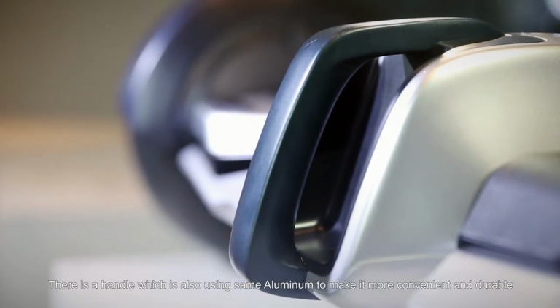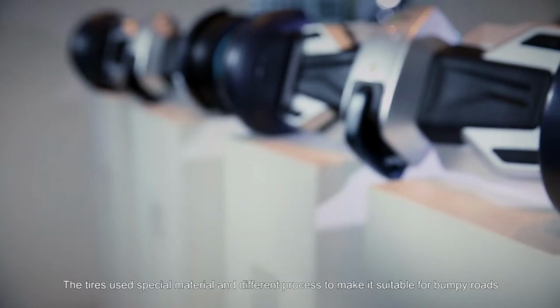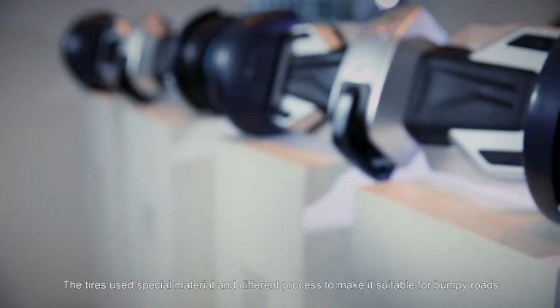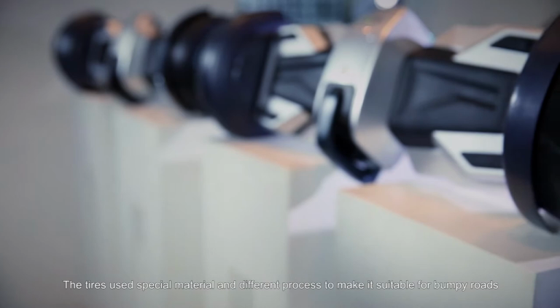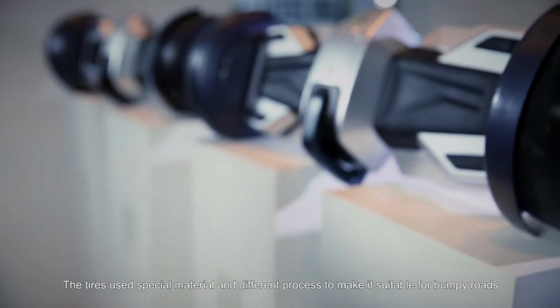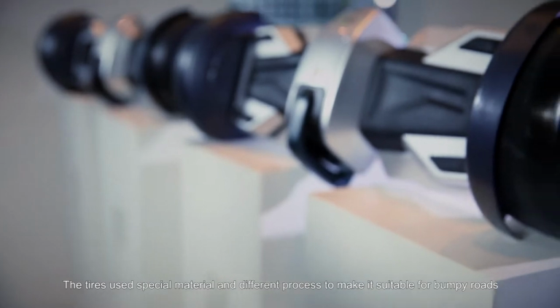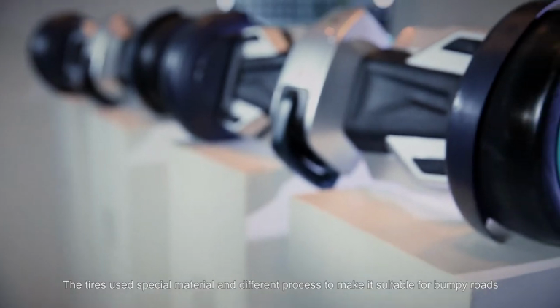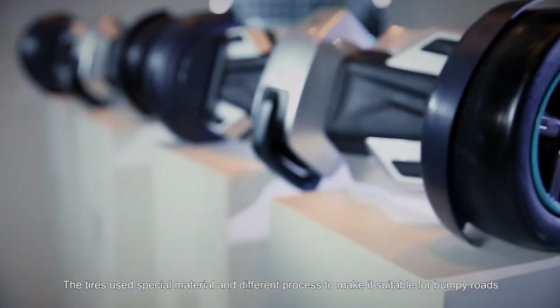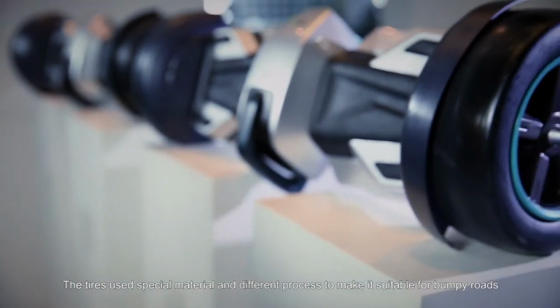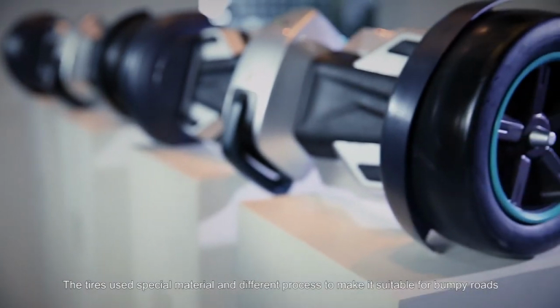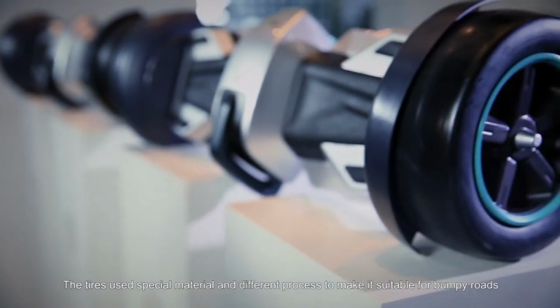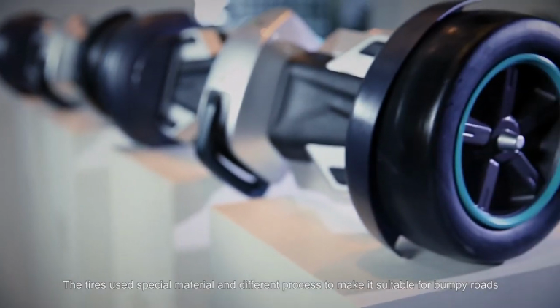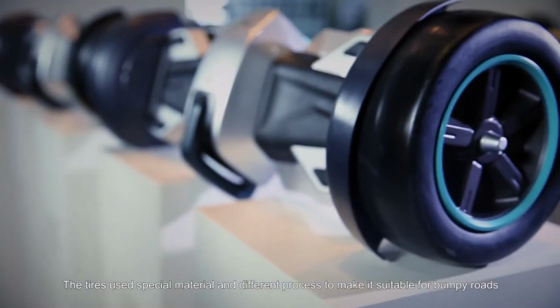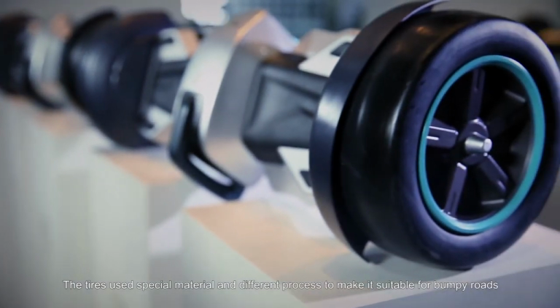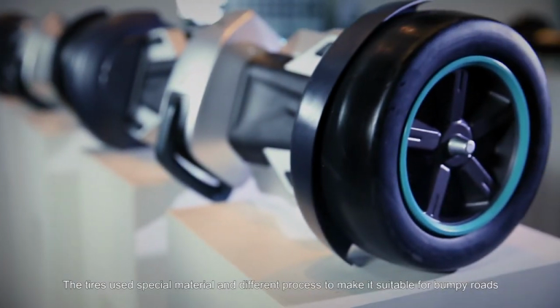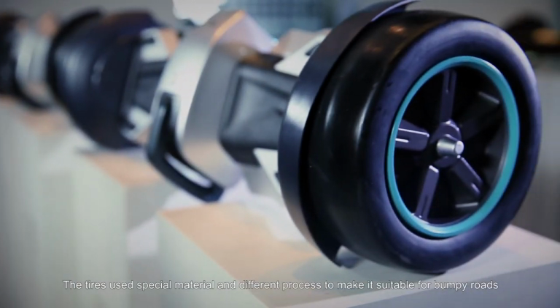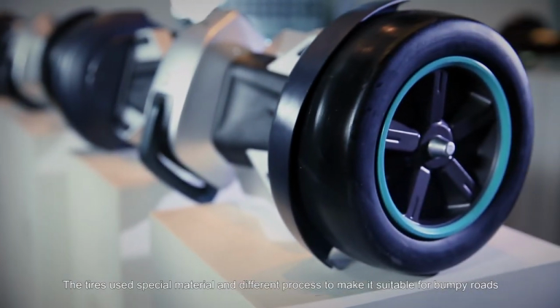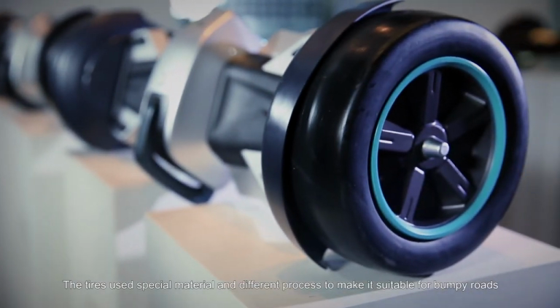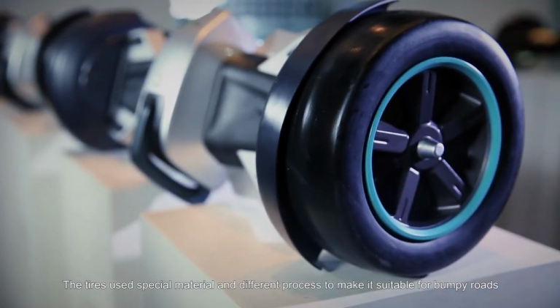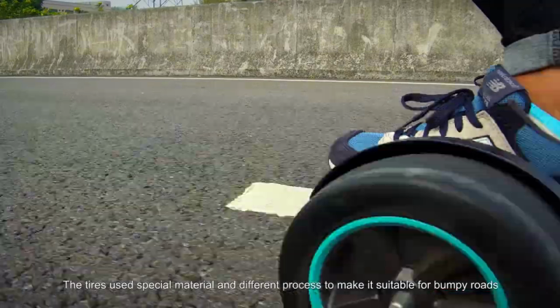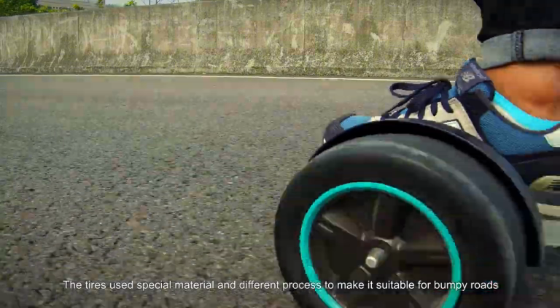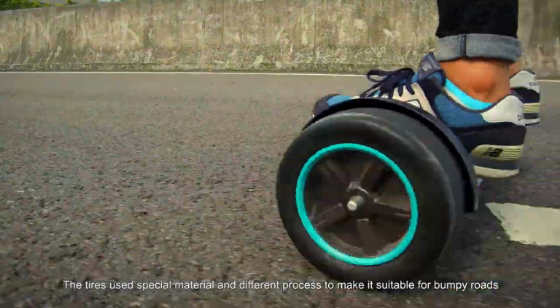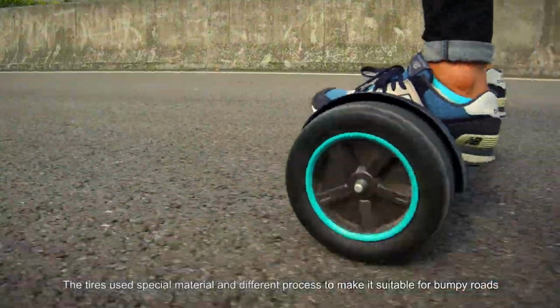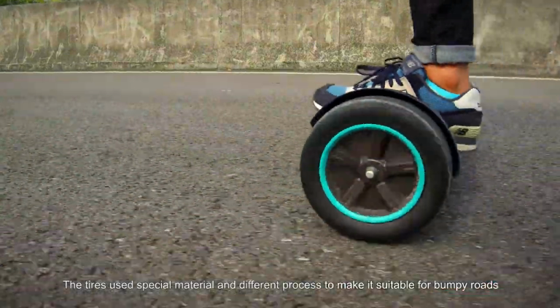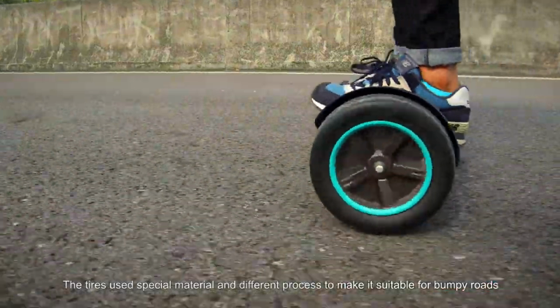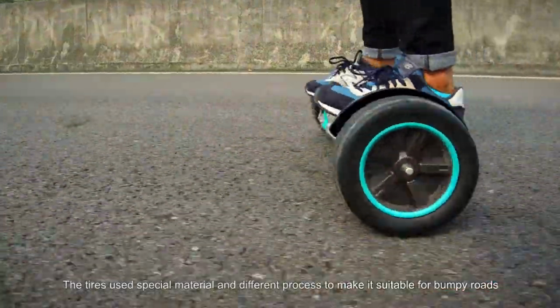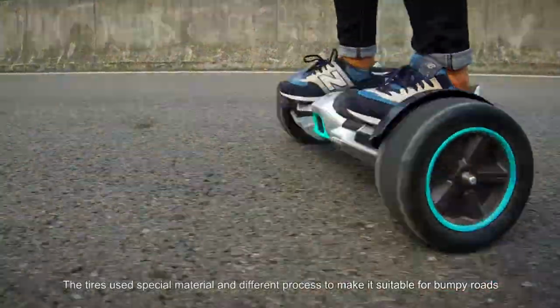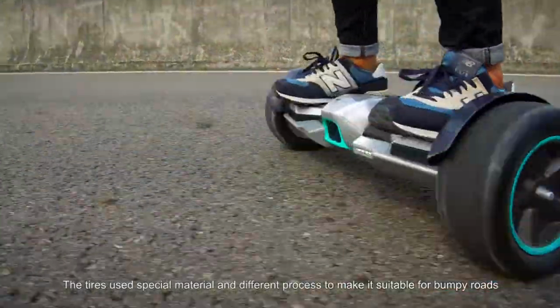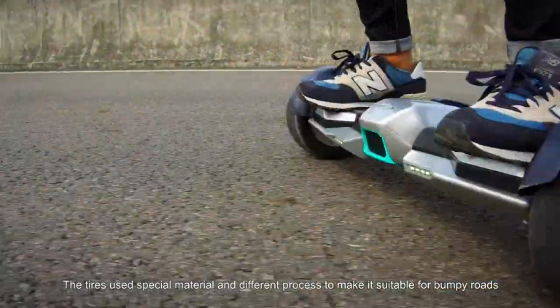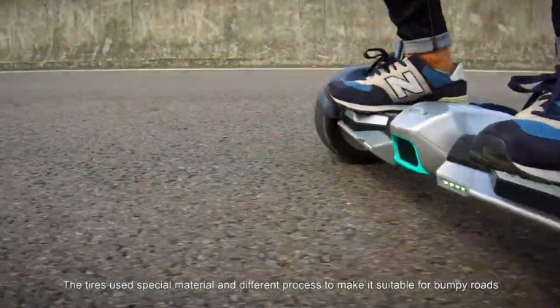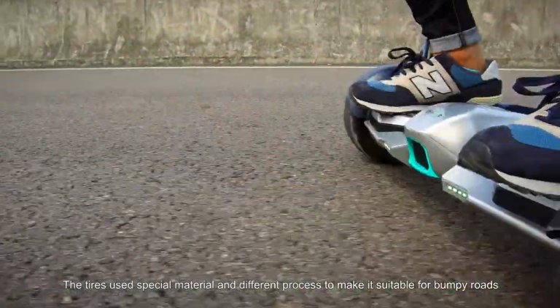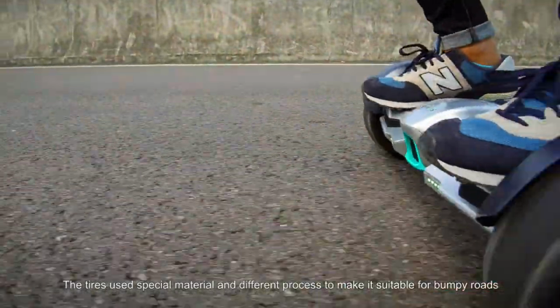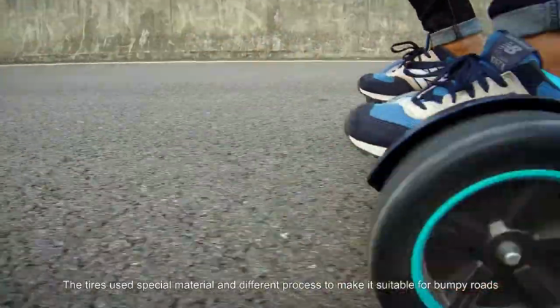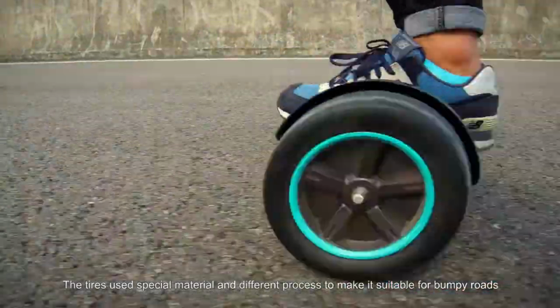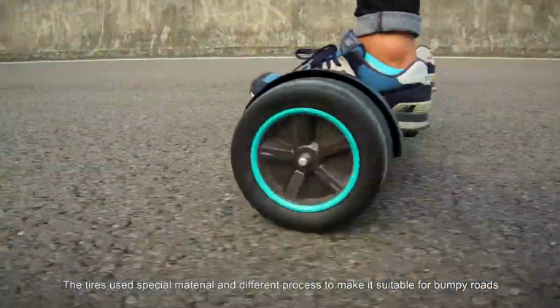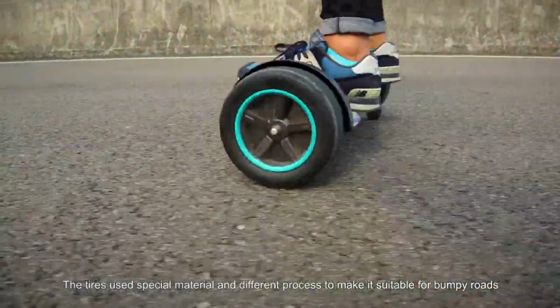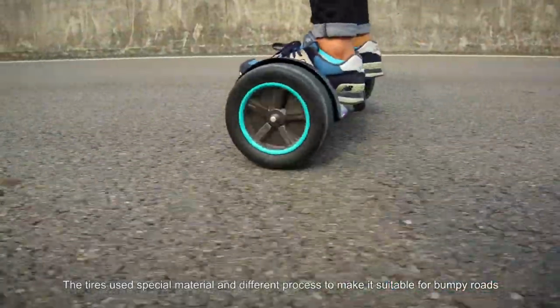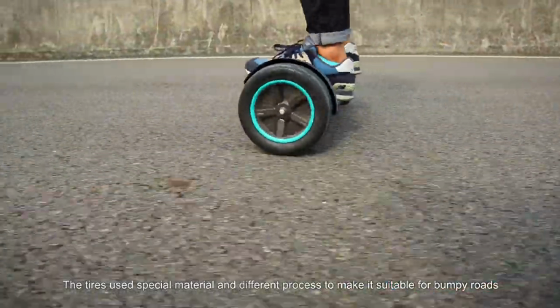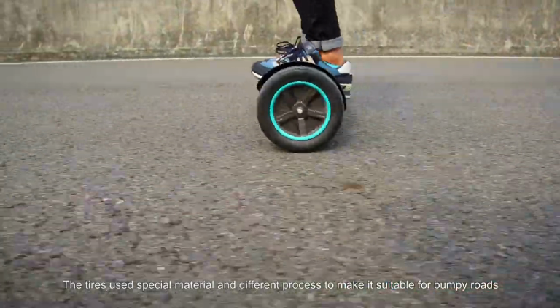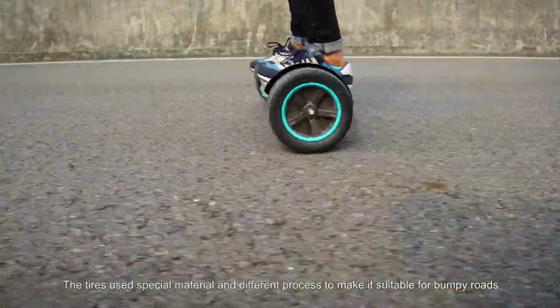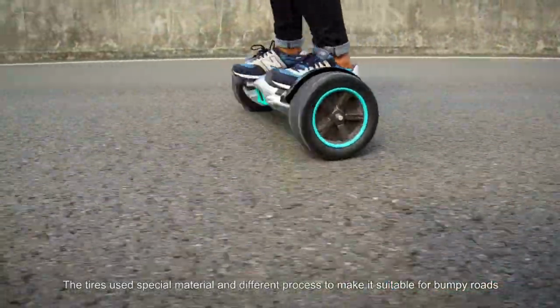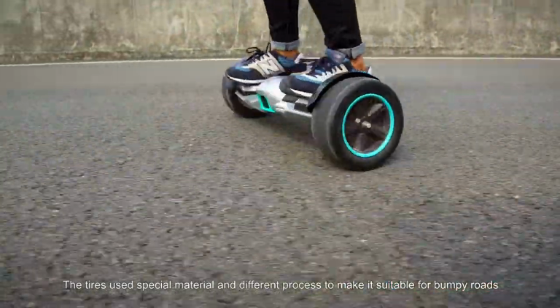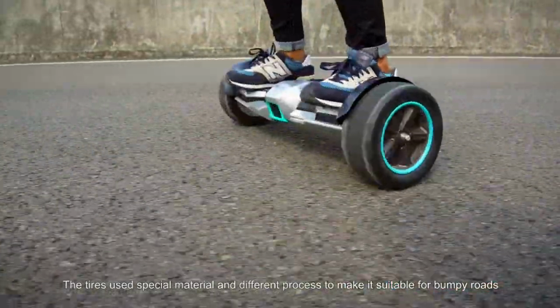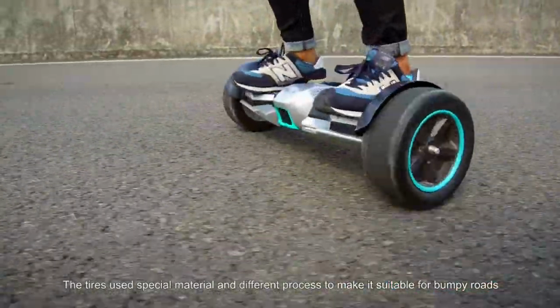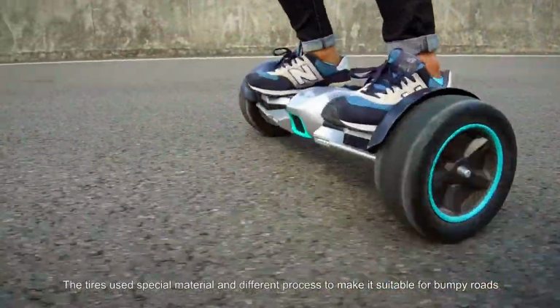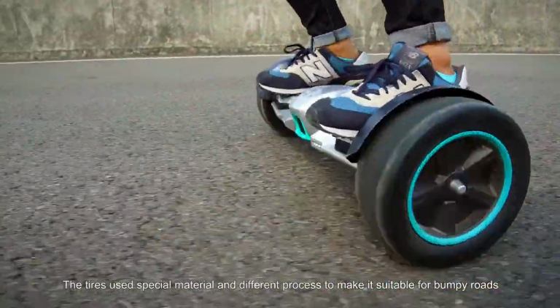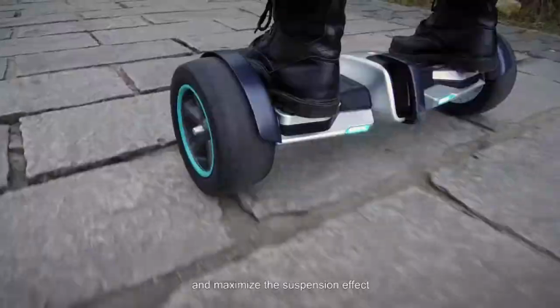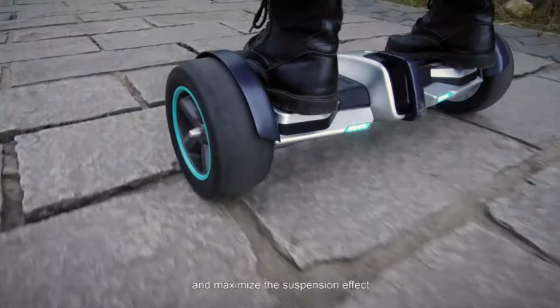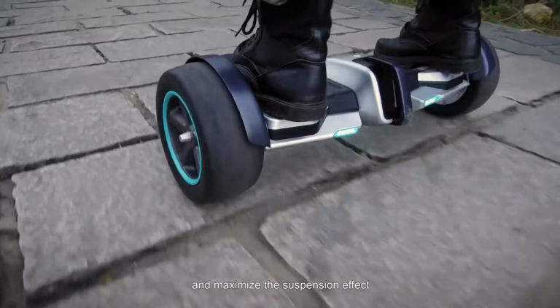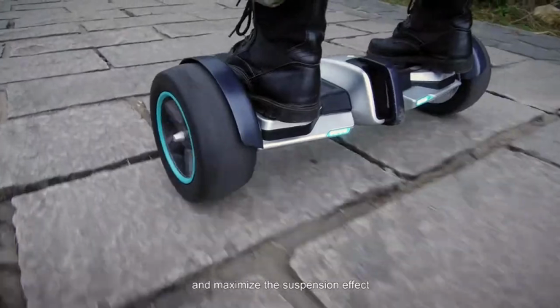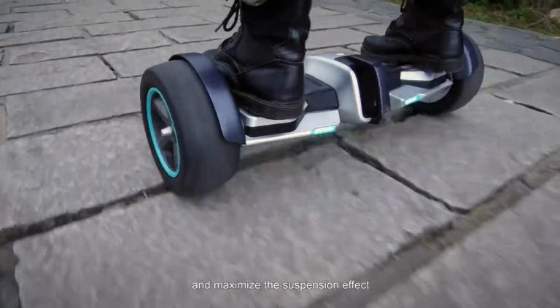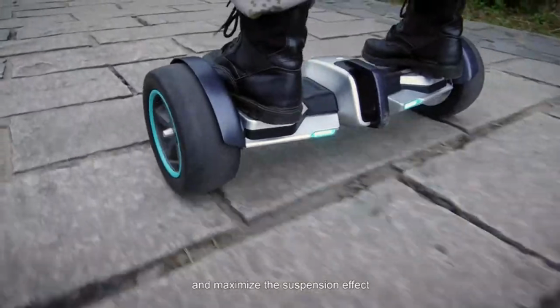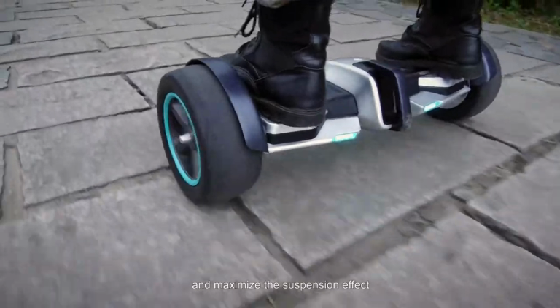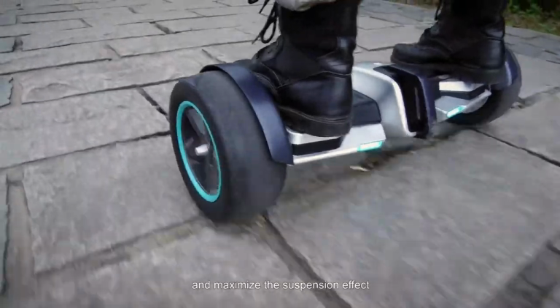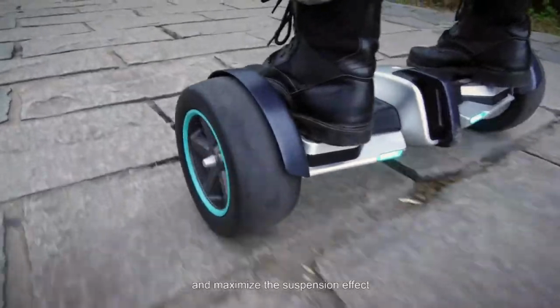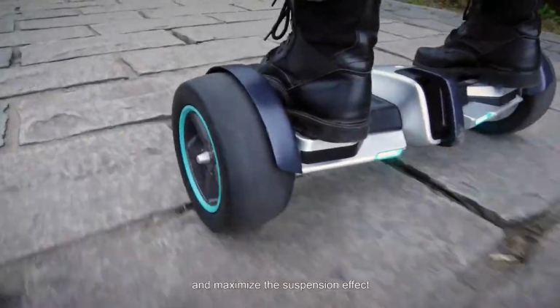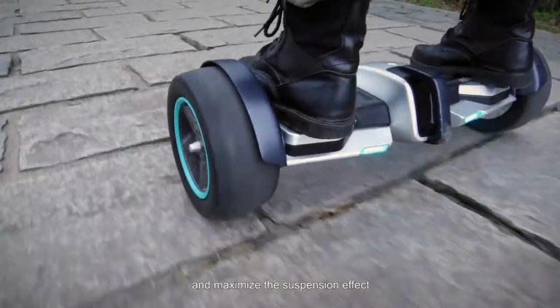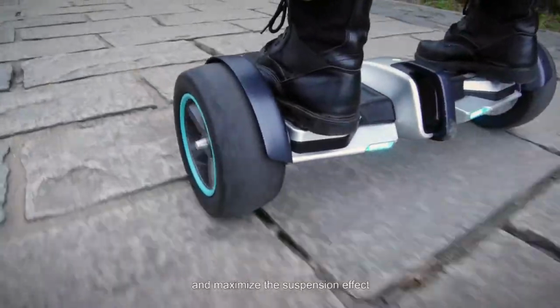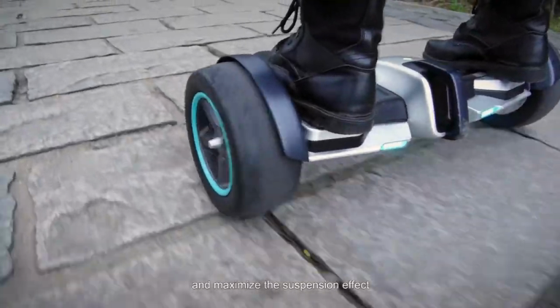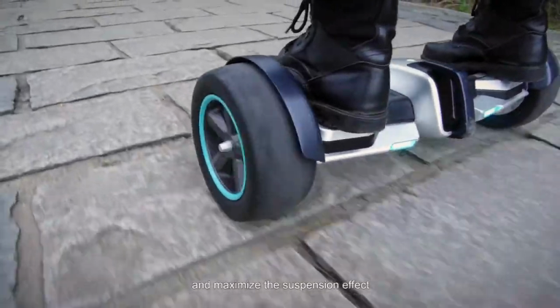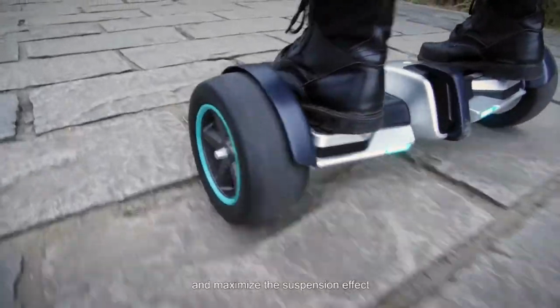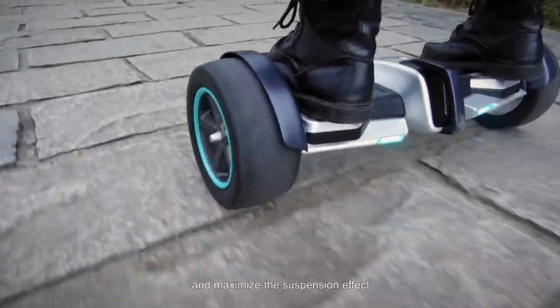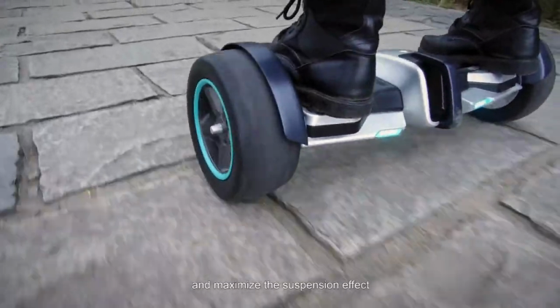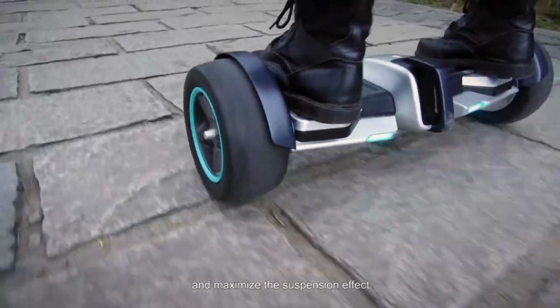The tires use a special material and different process to make it suitable for bumpy roads and maximize the suspension effect.